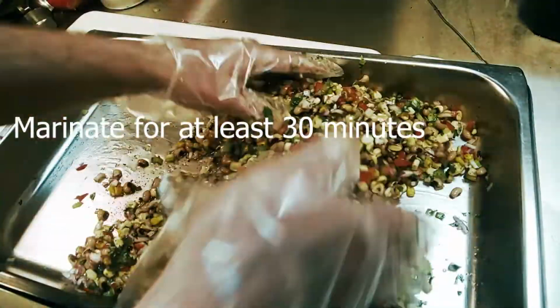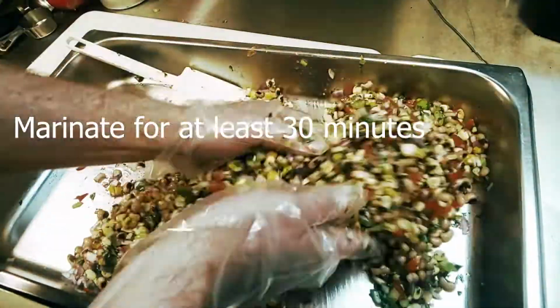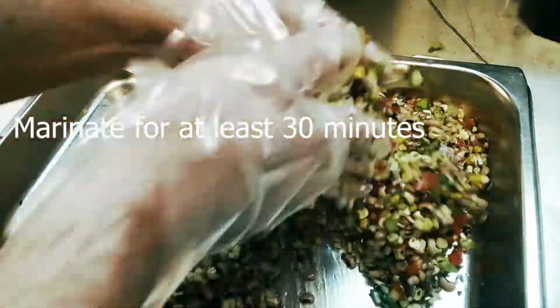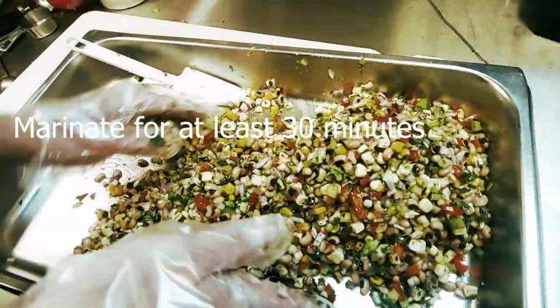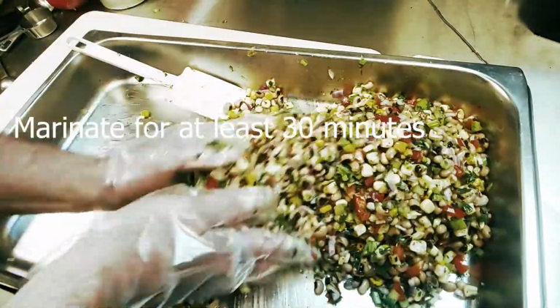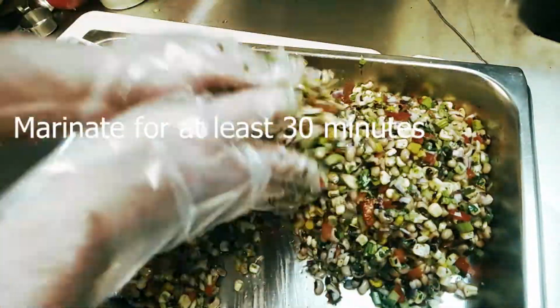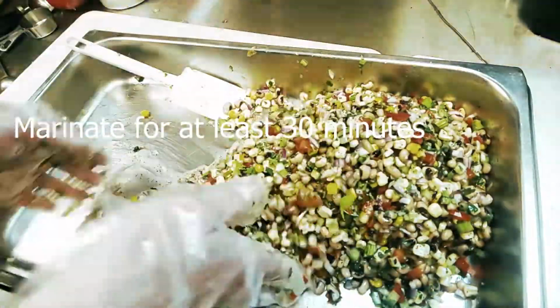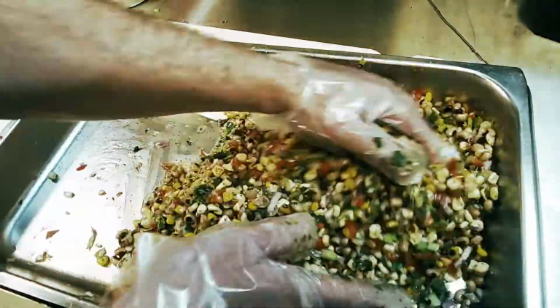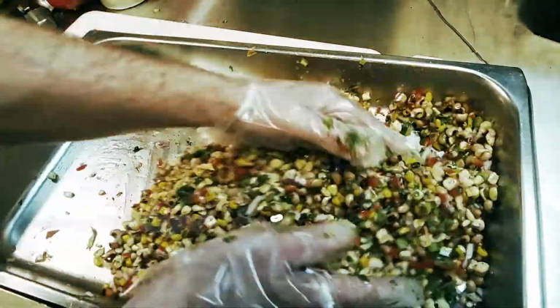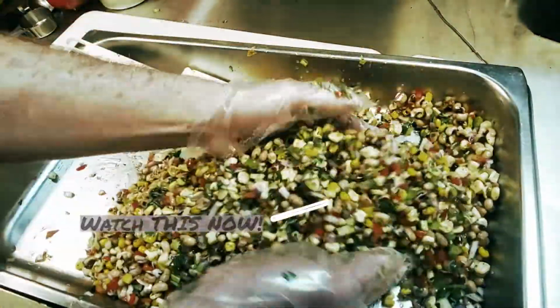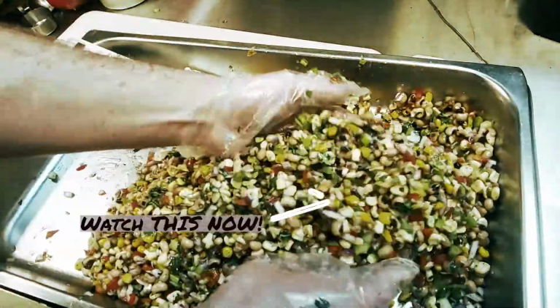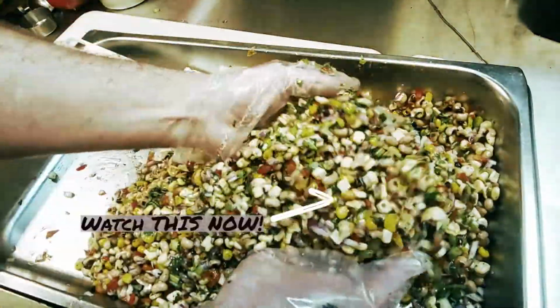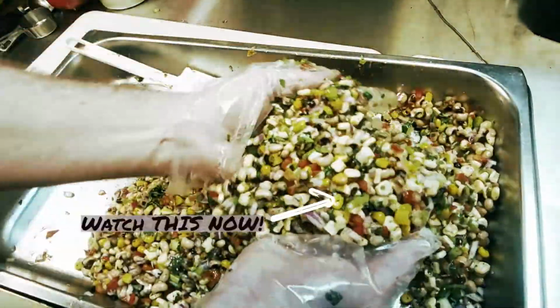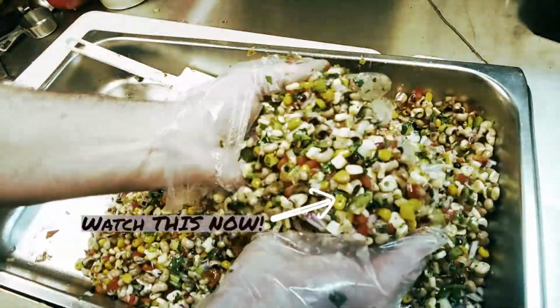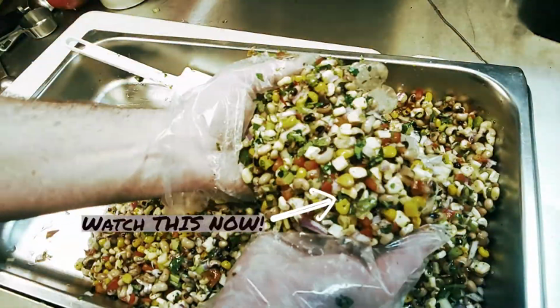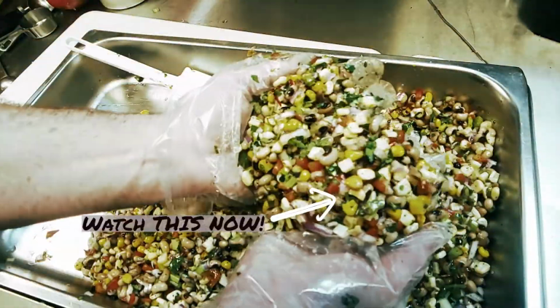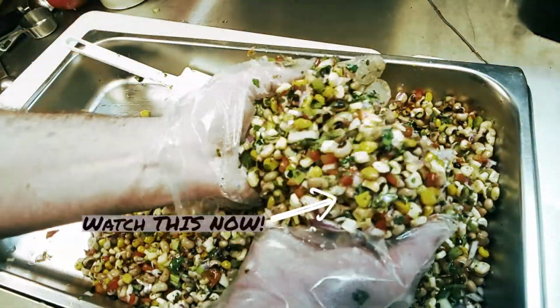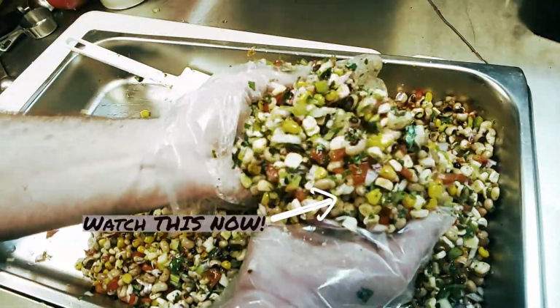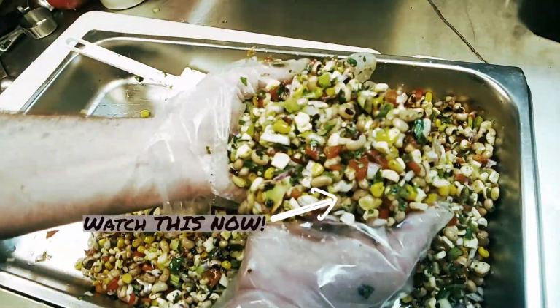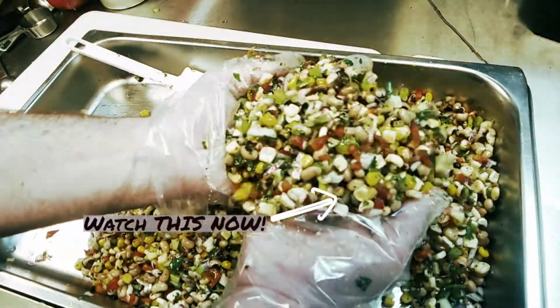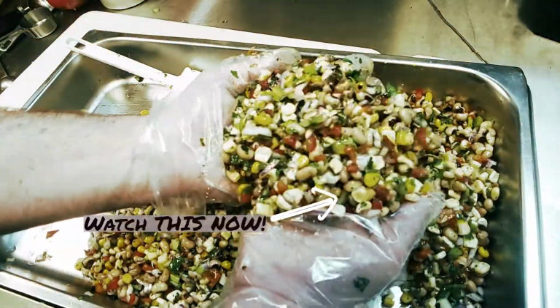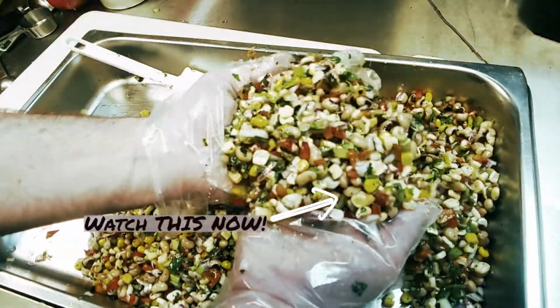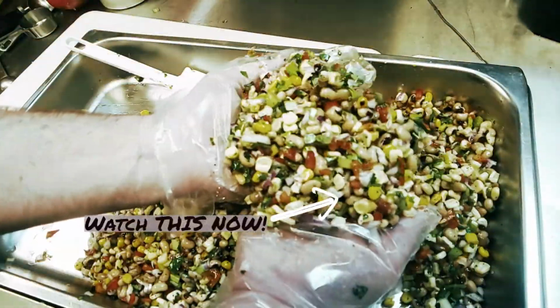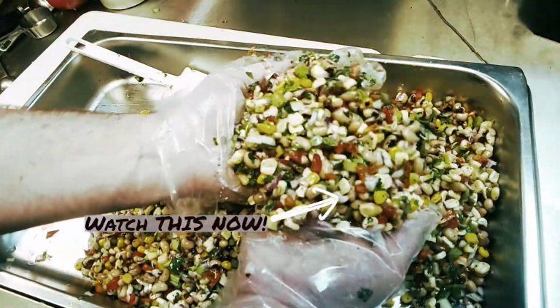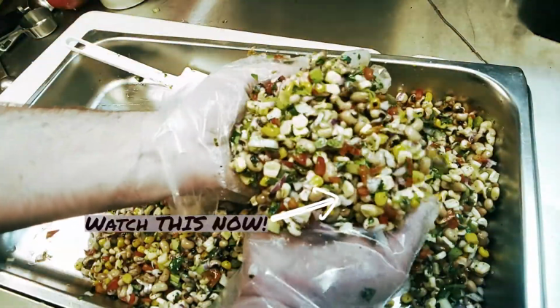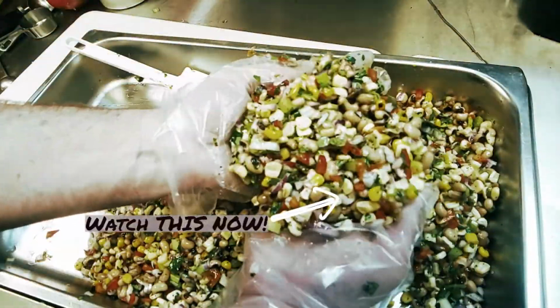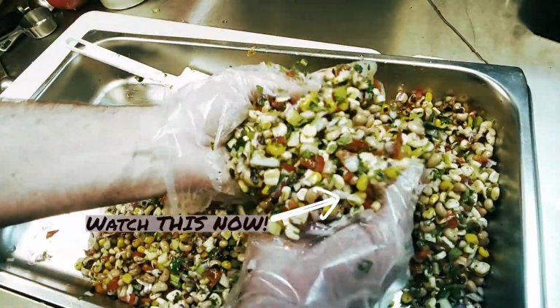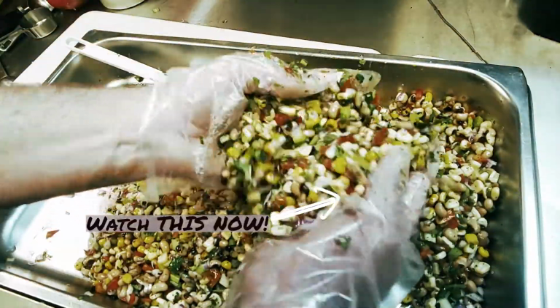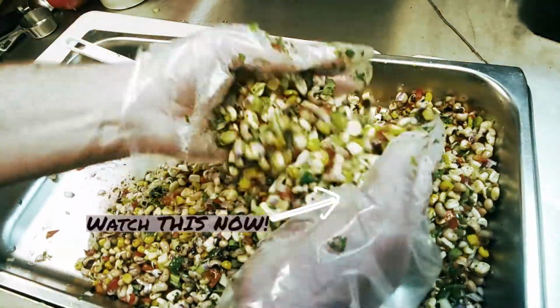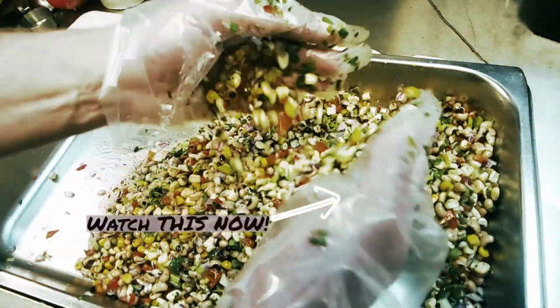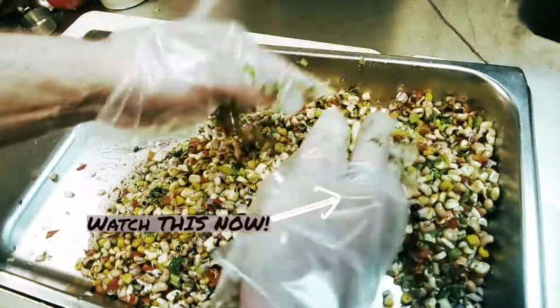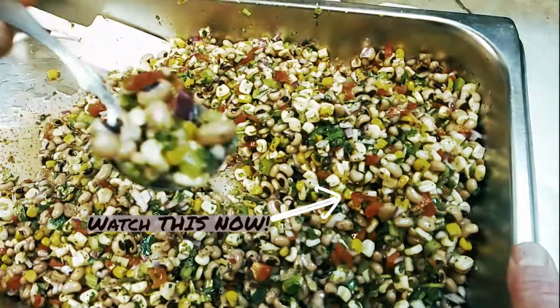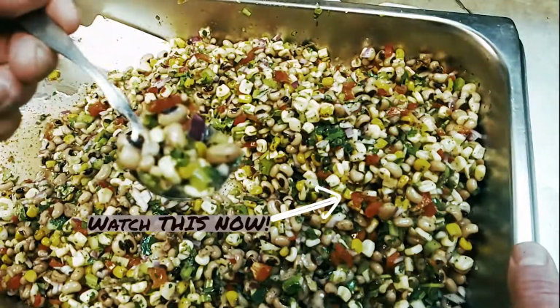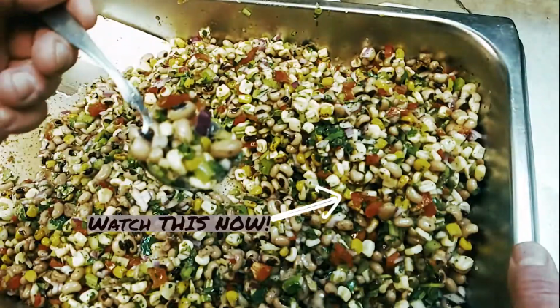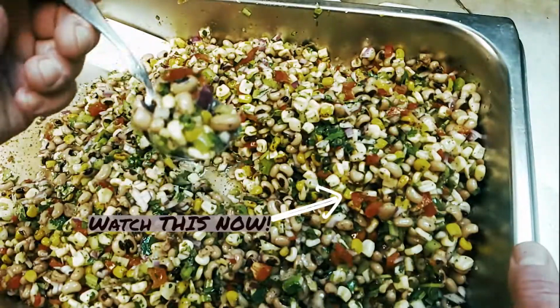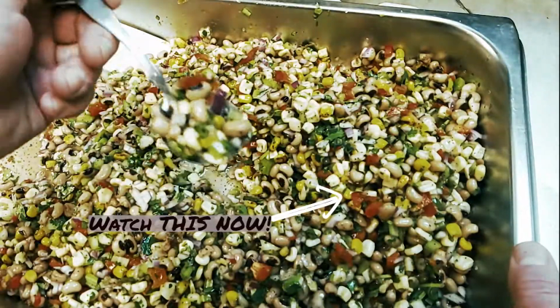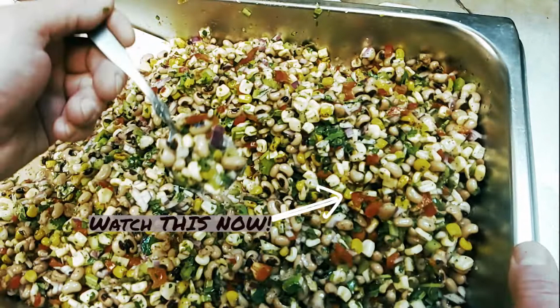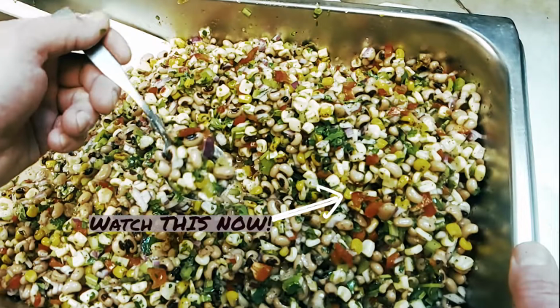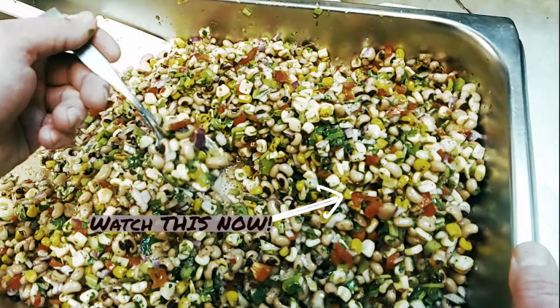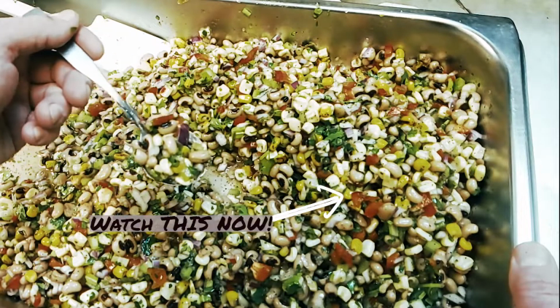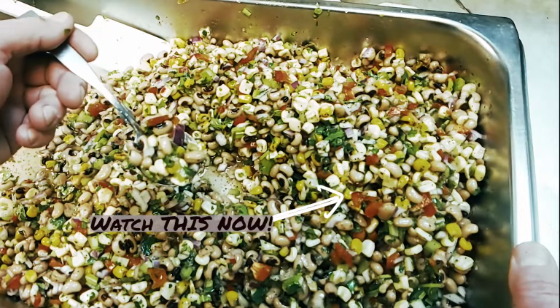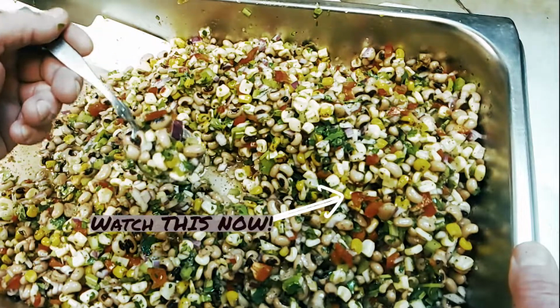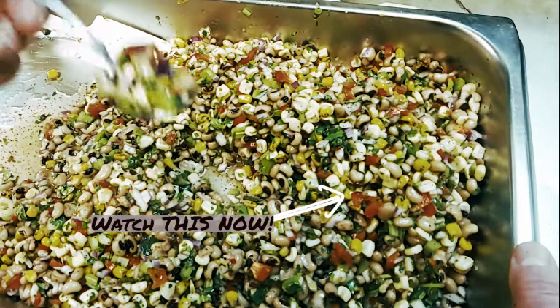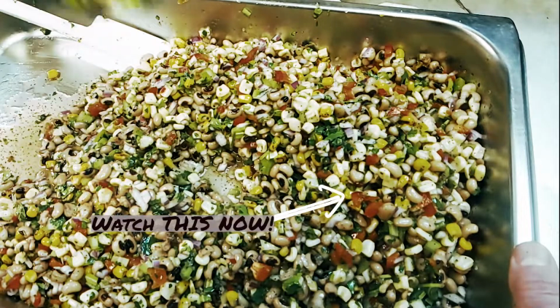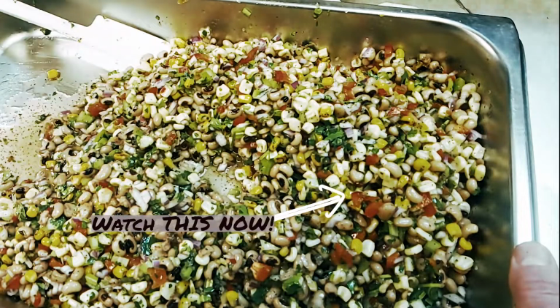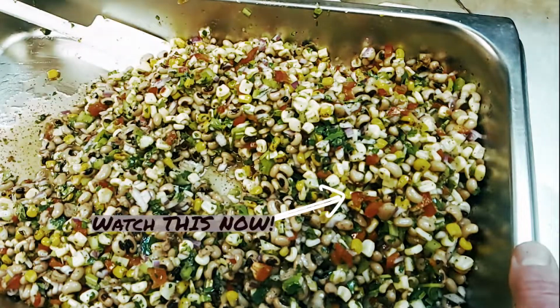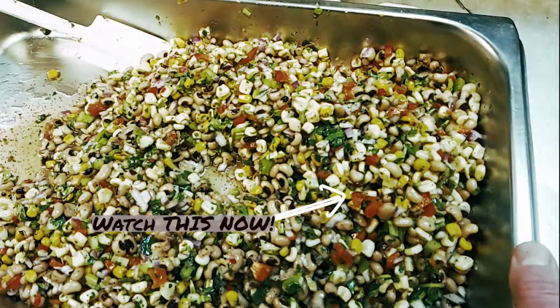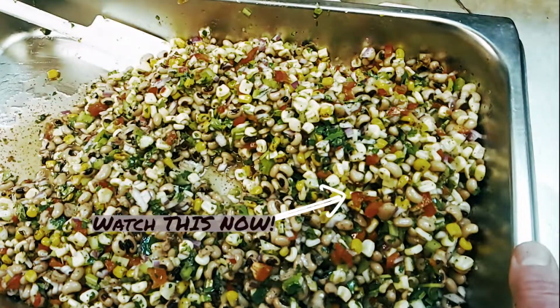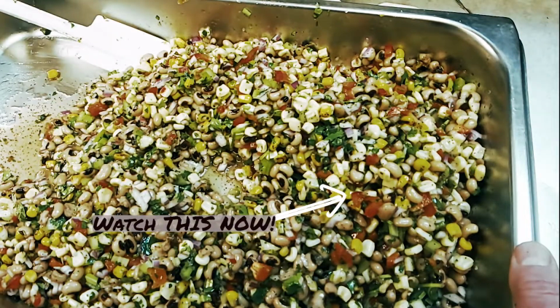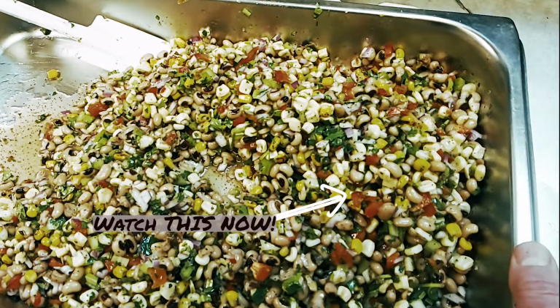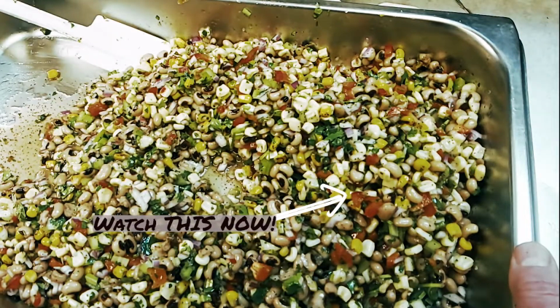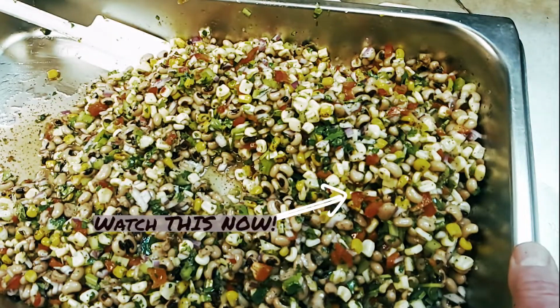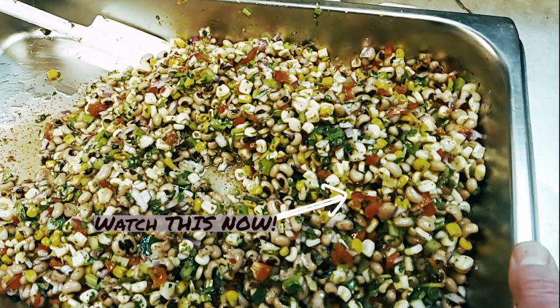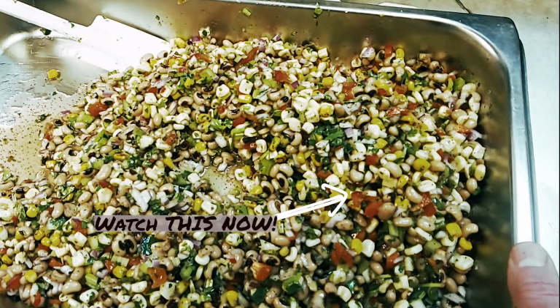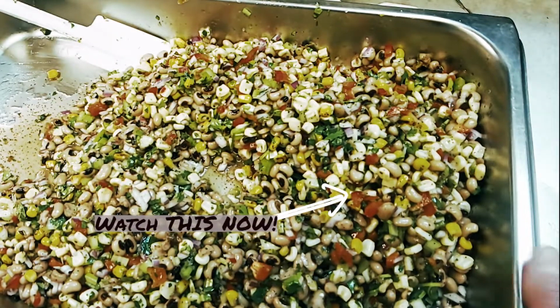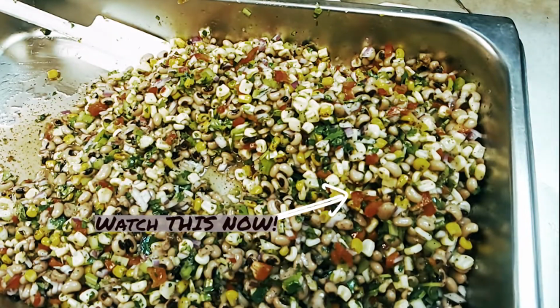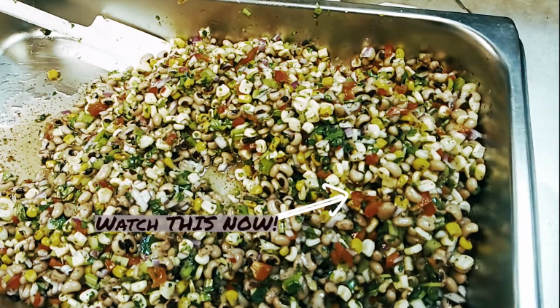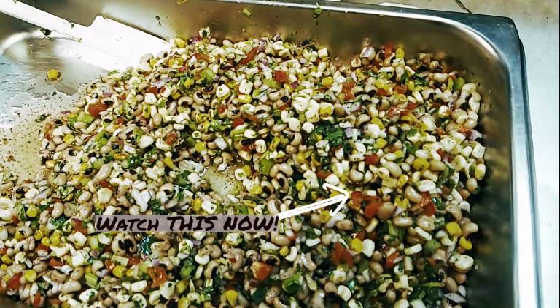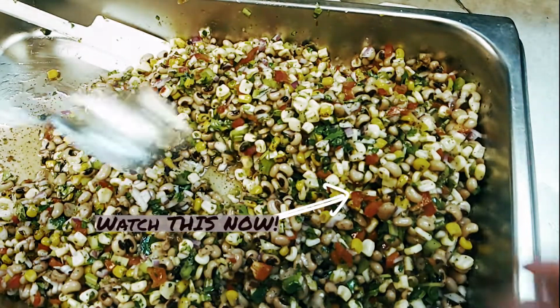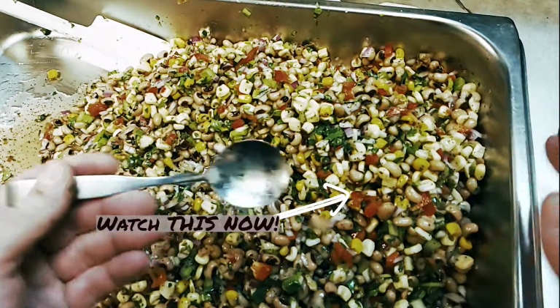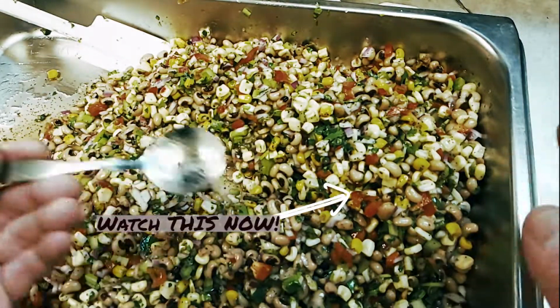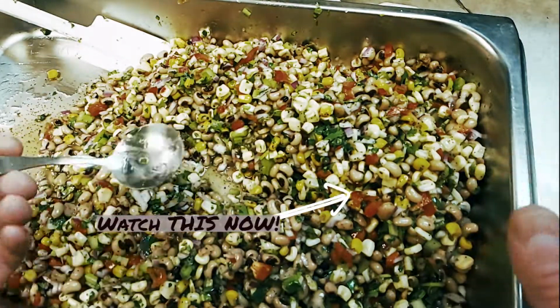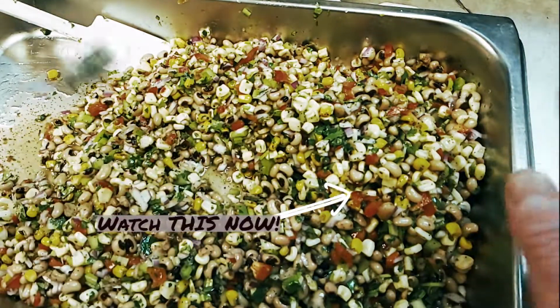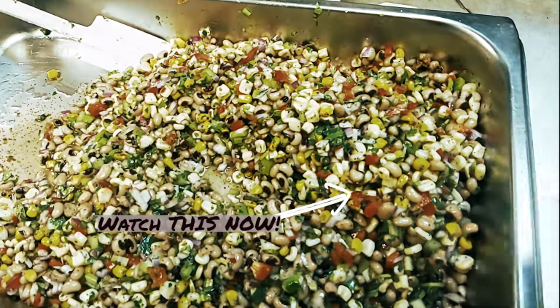I wish you could taste these with me — they are delicious and addictive. Watch this video up here now.